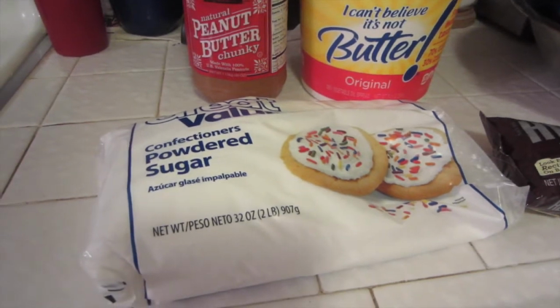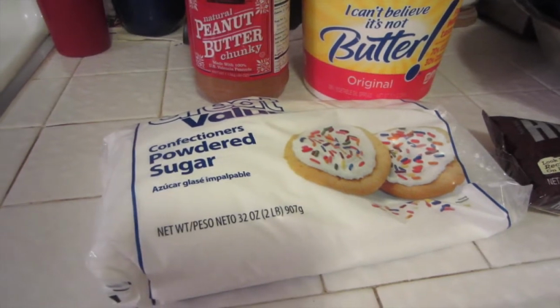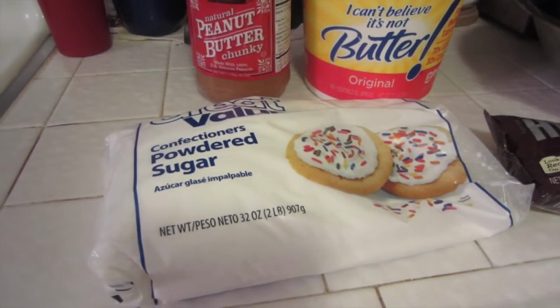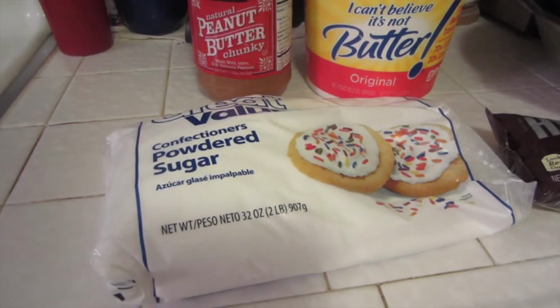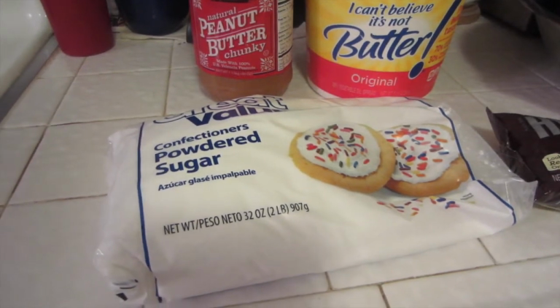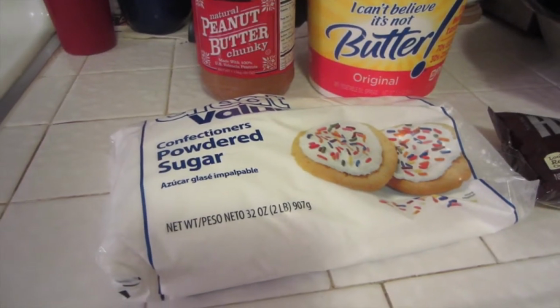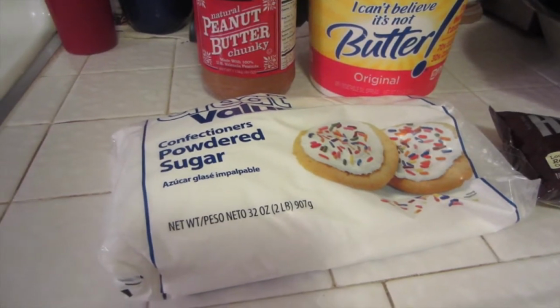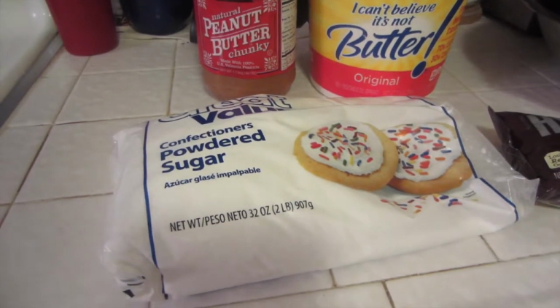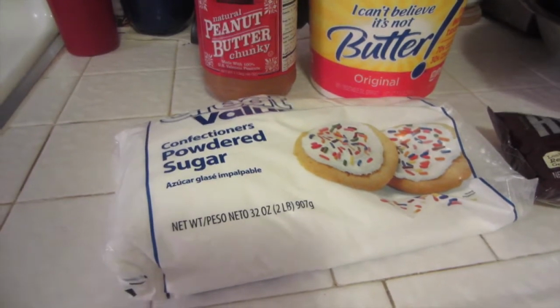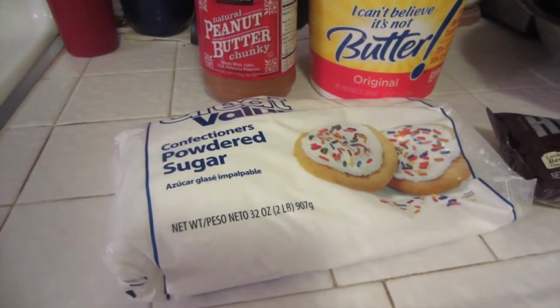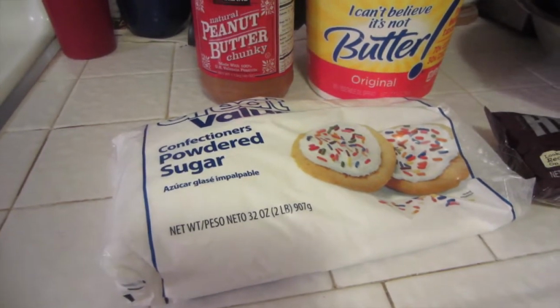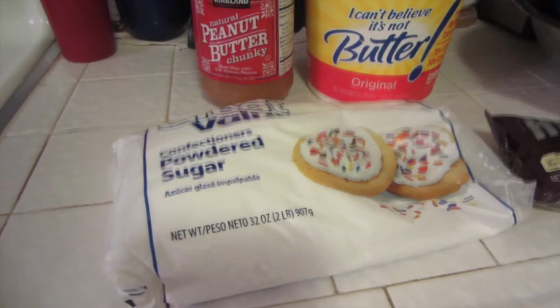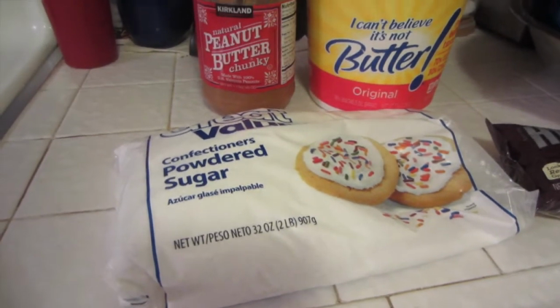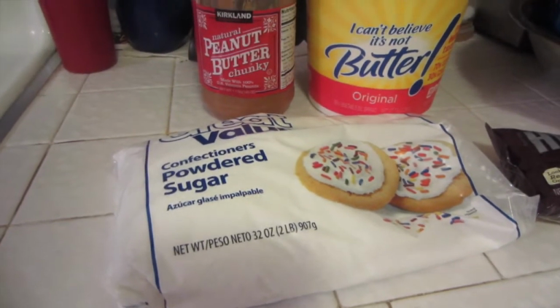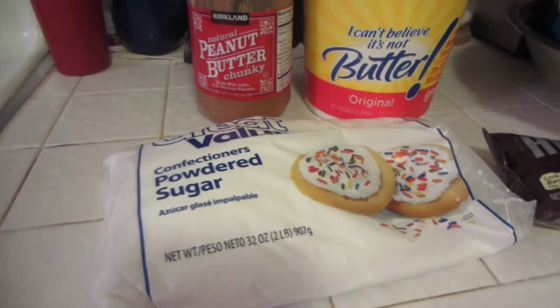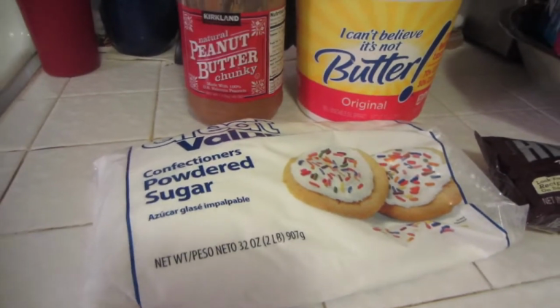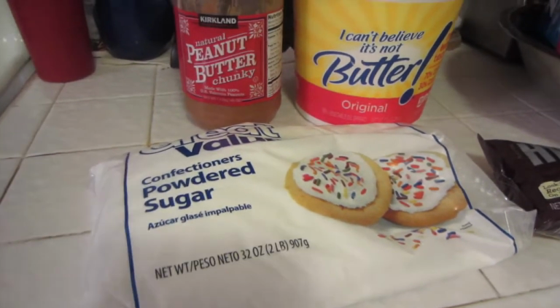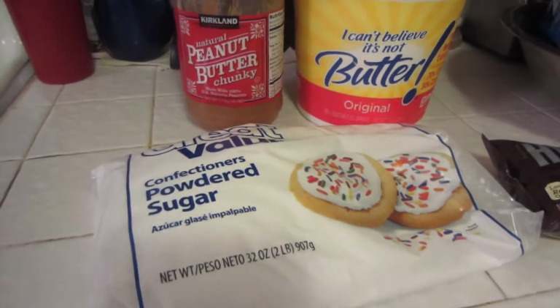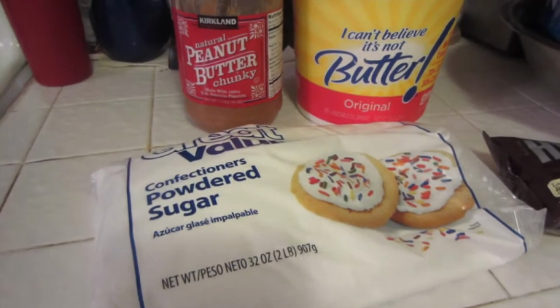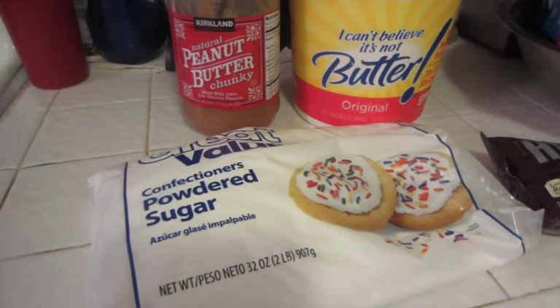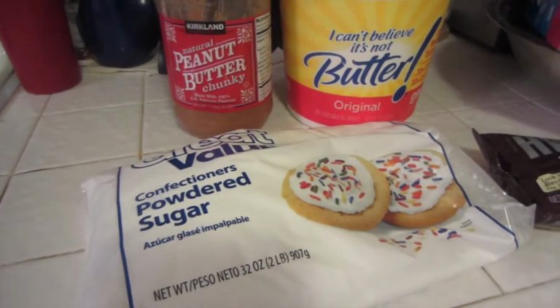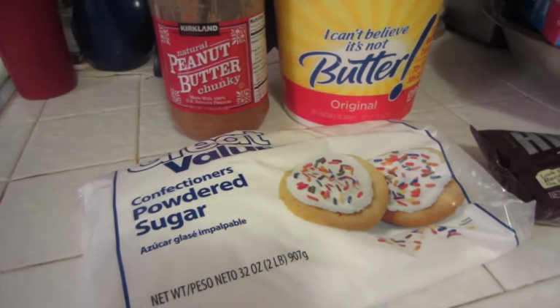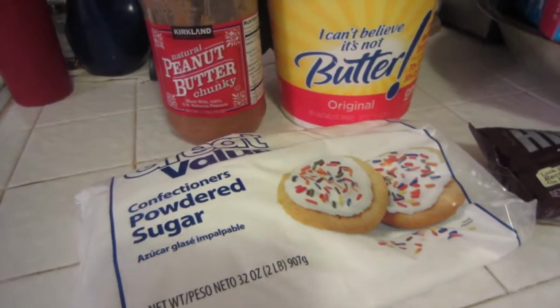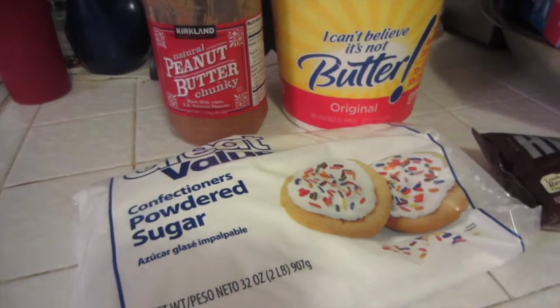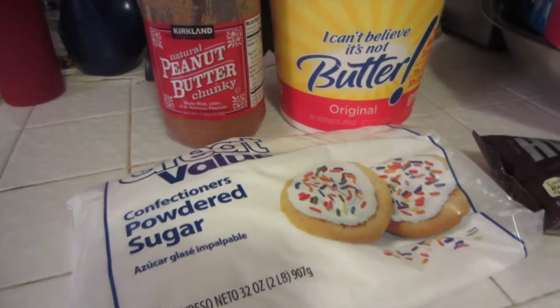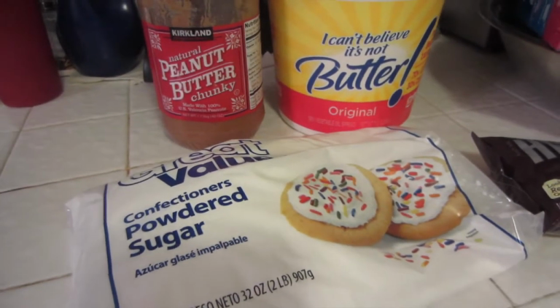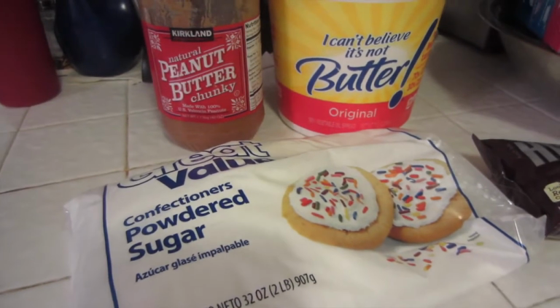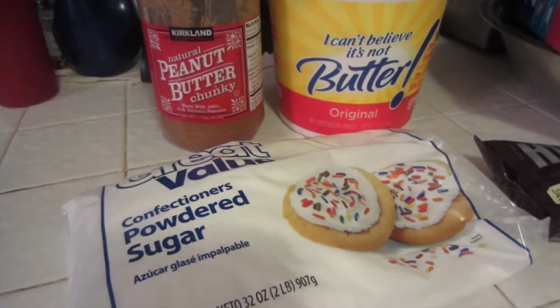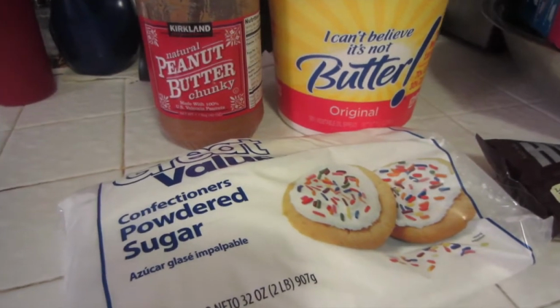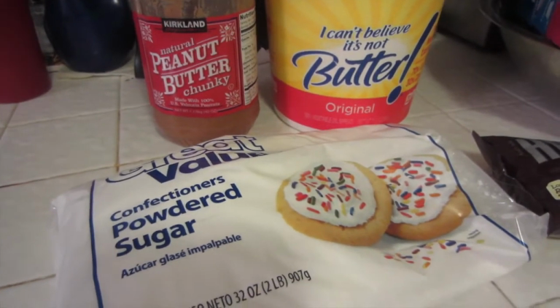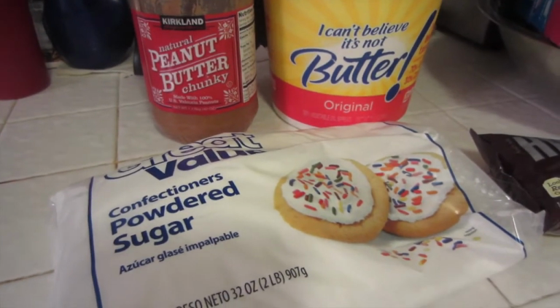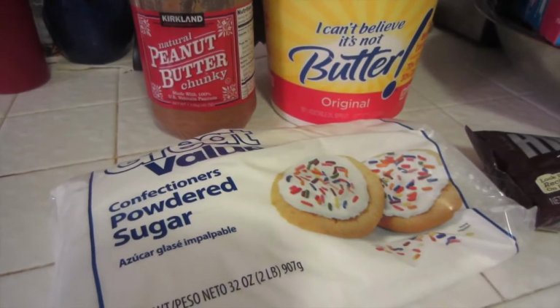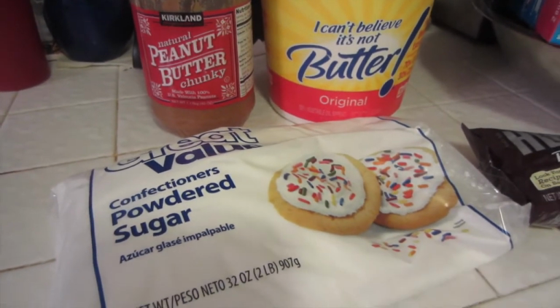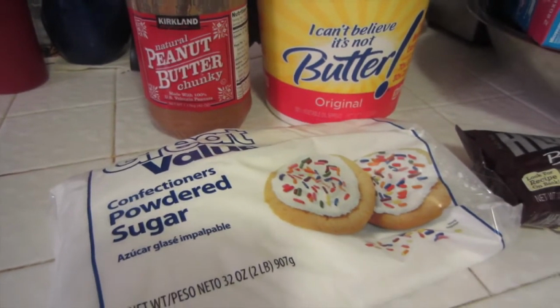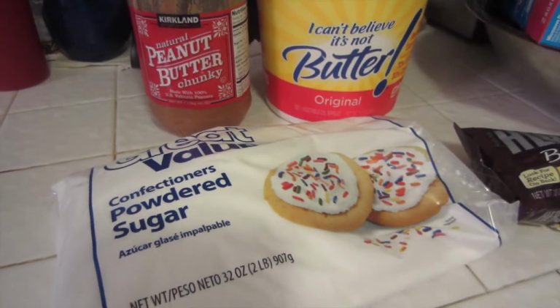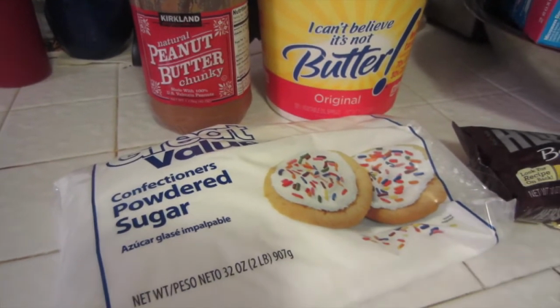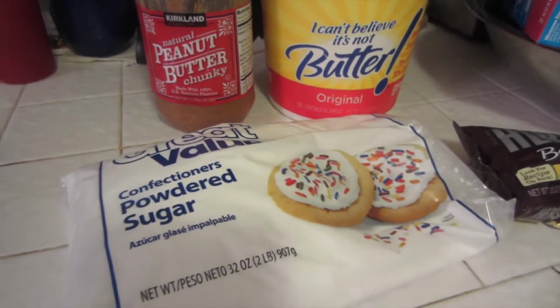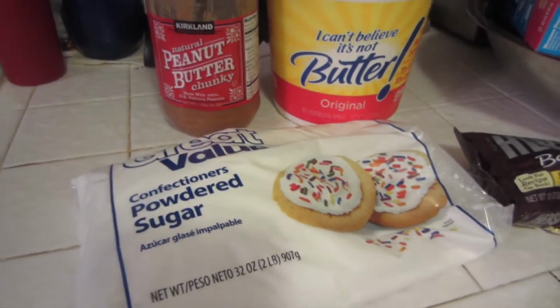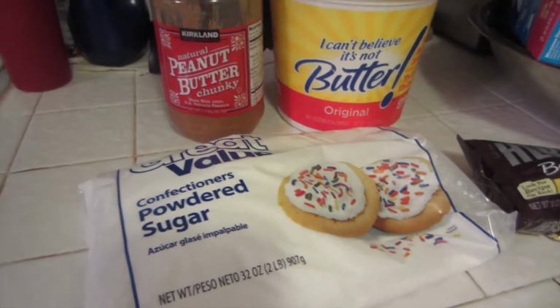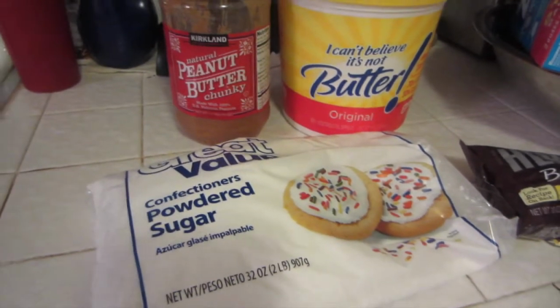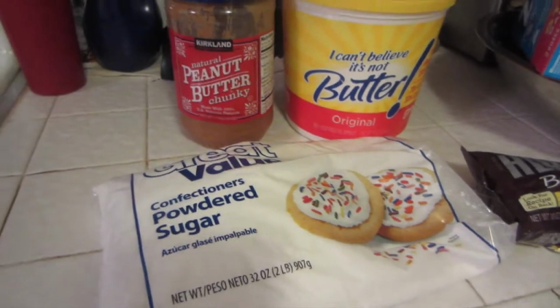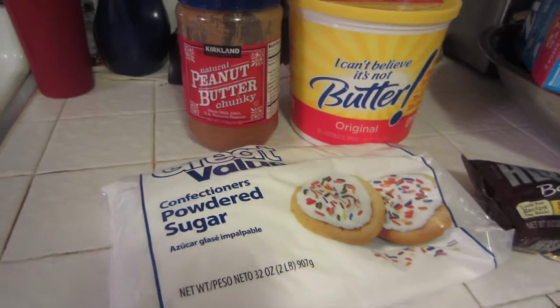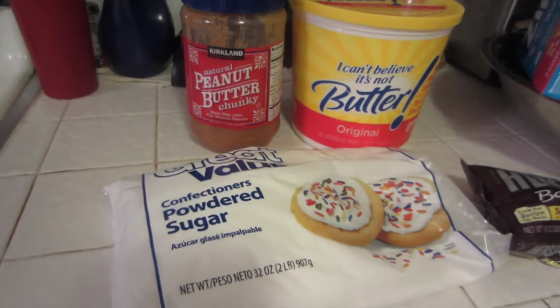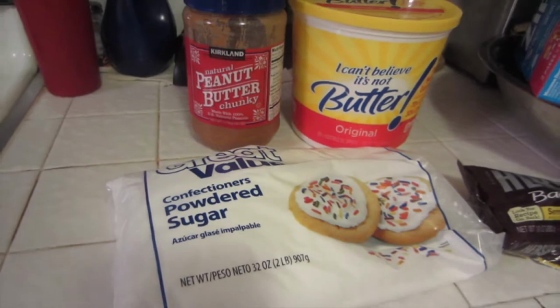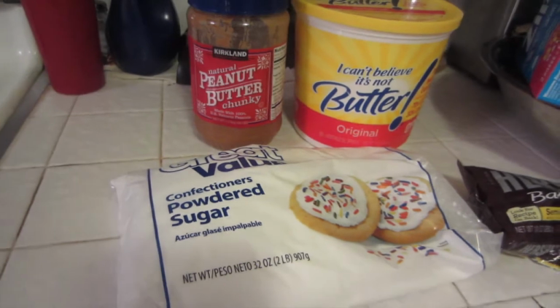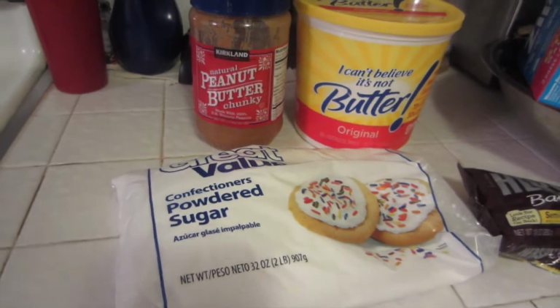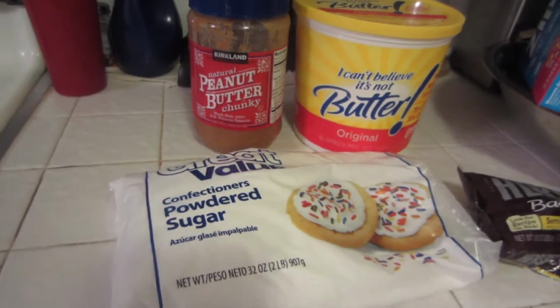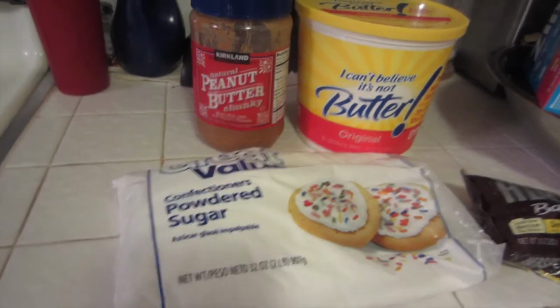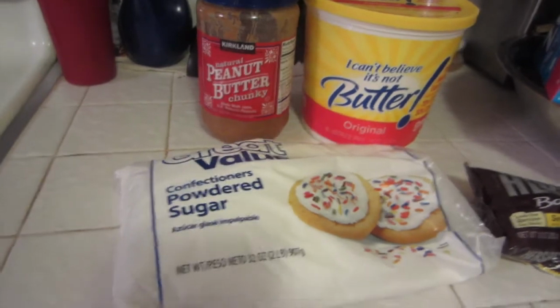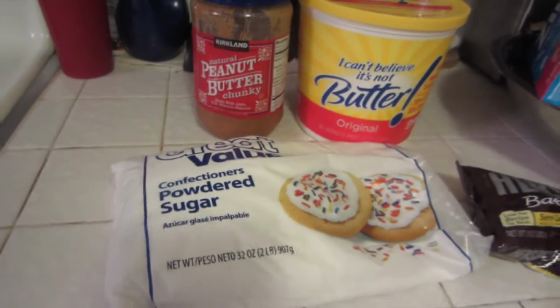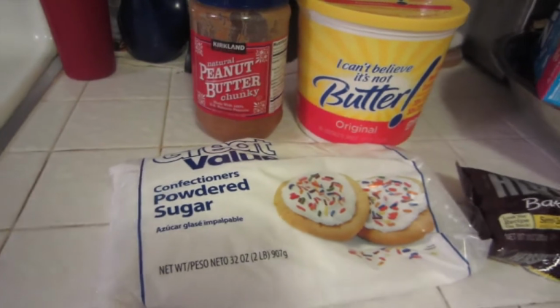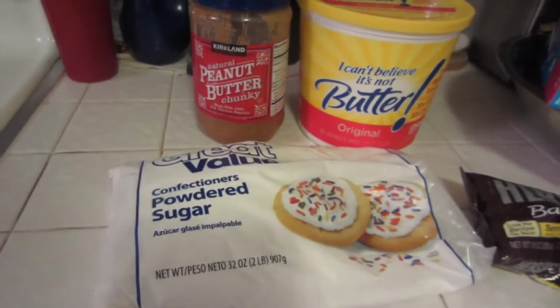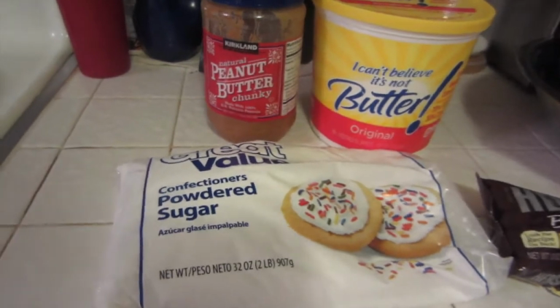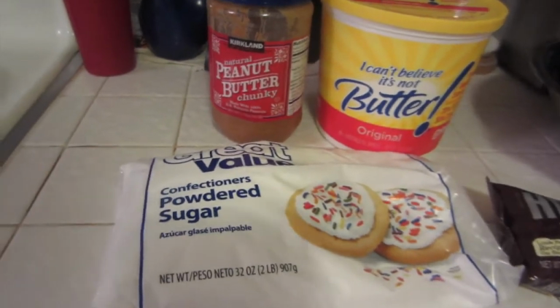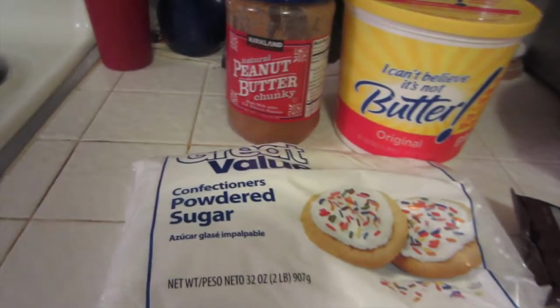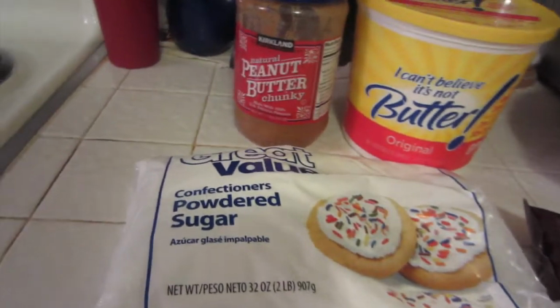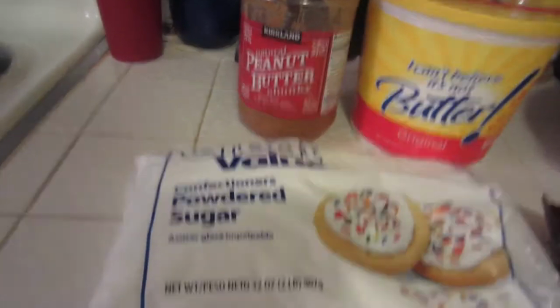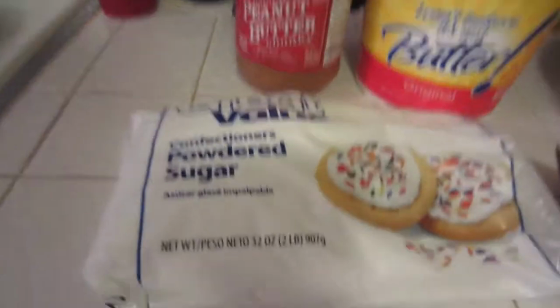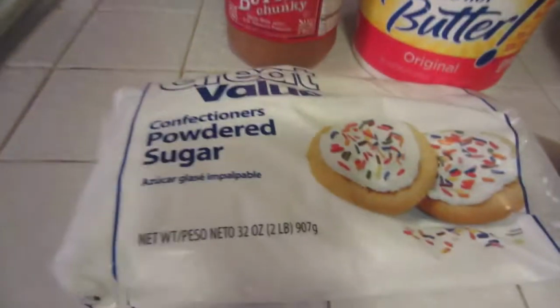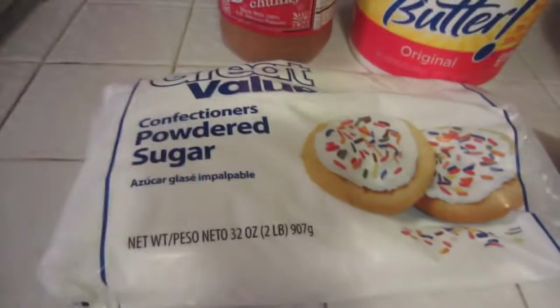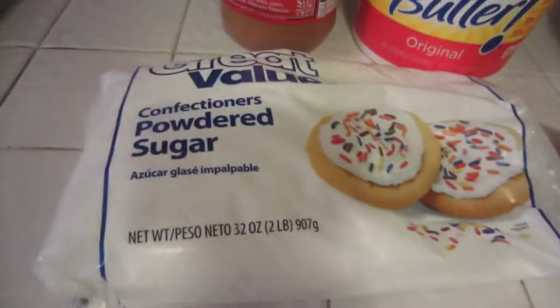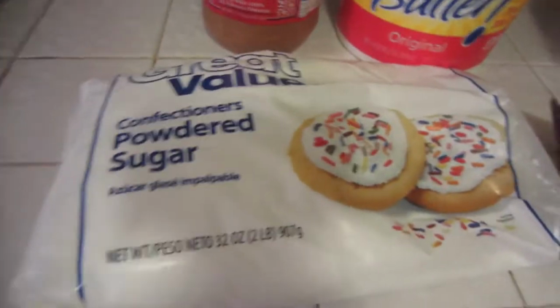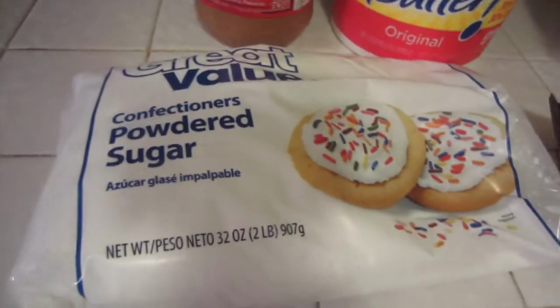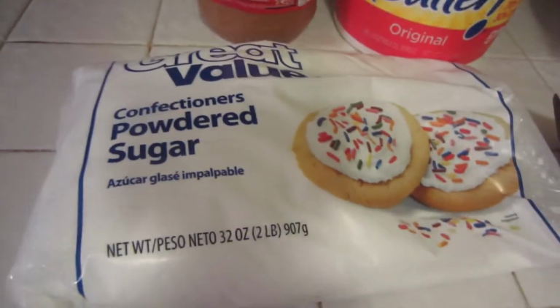Hey guys, so today we're going to make Puppy Chow — an Easter version of Puppy Chow.